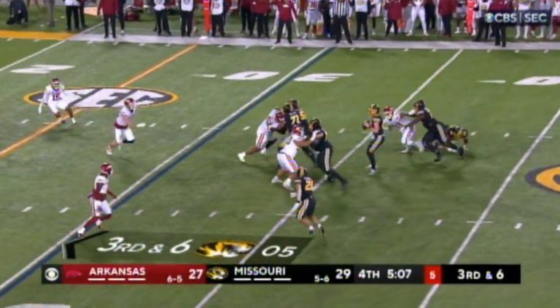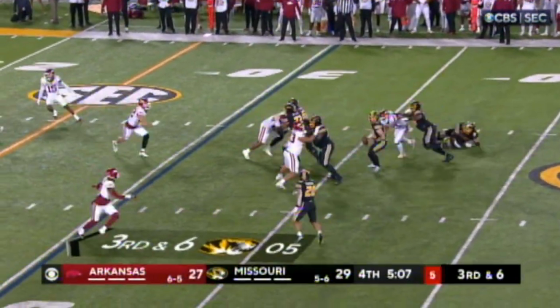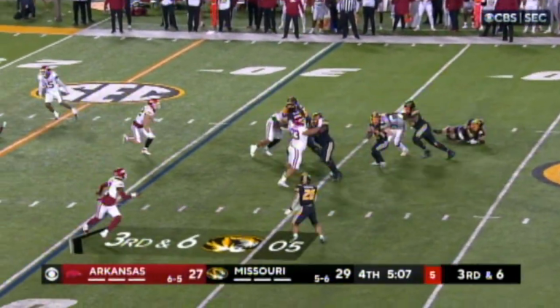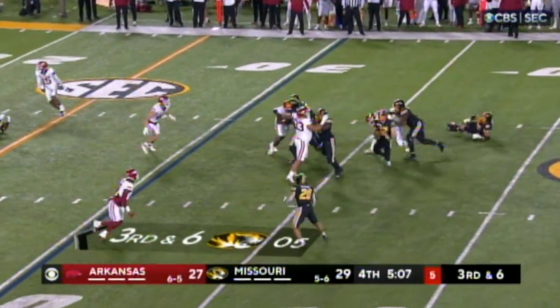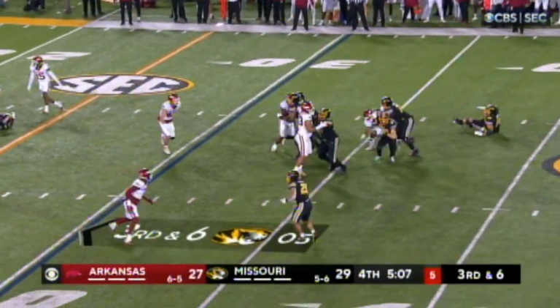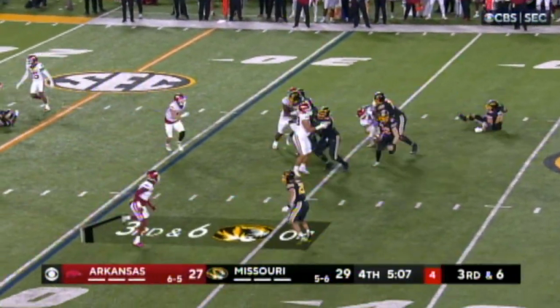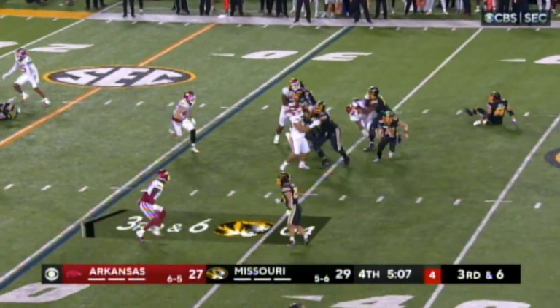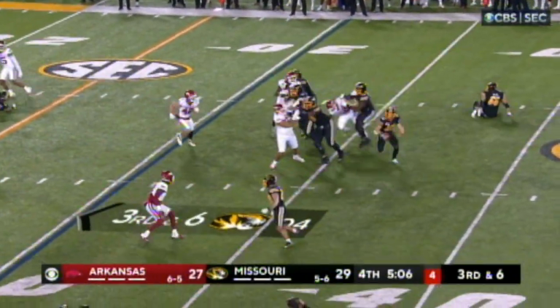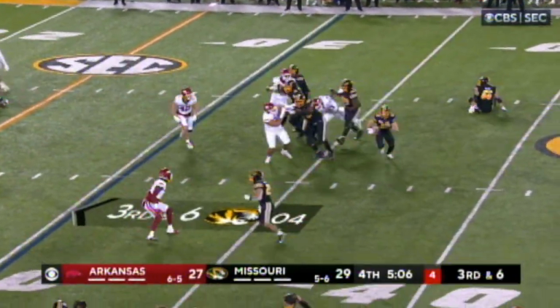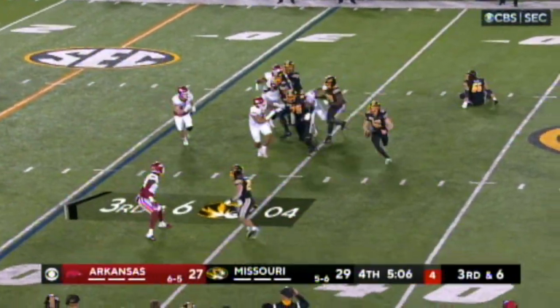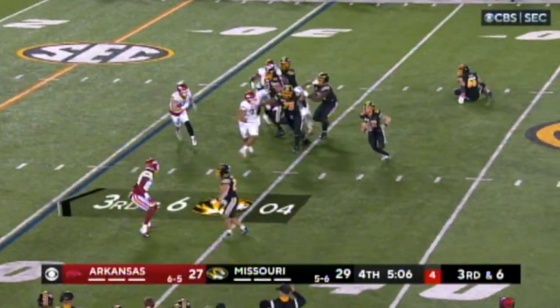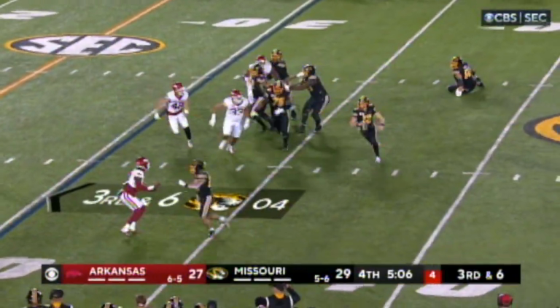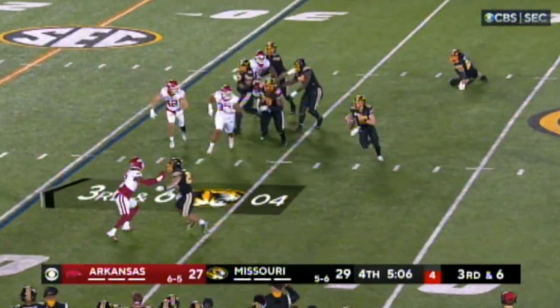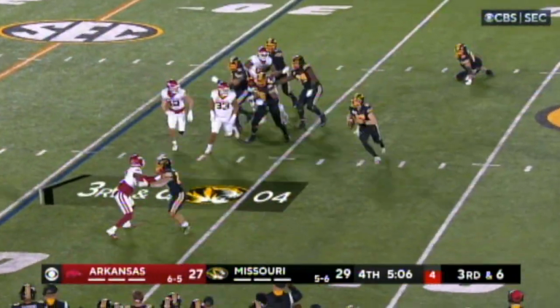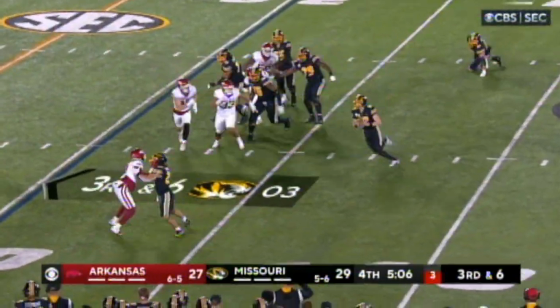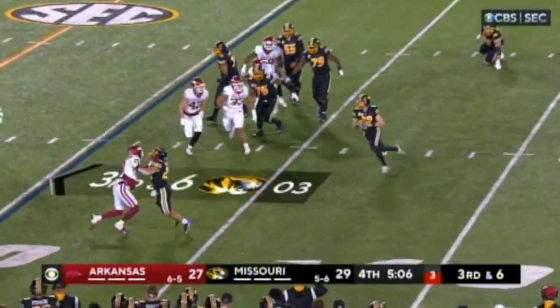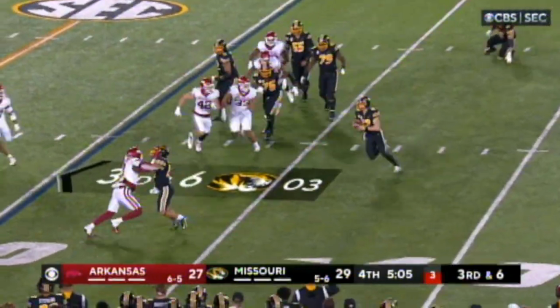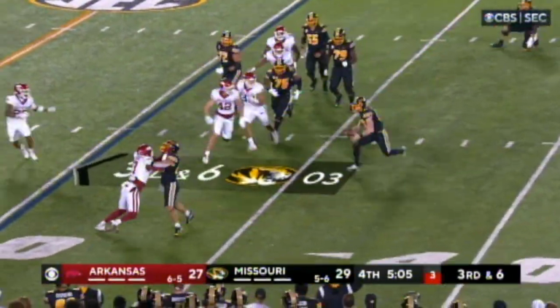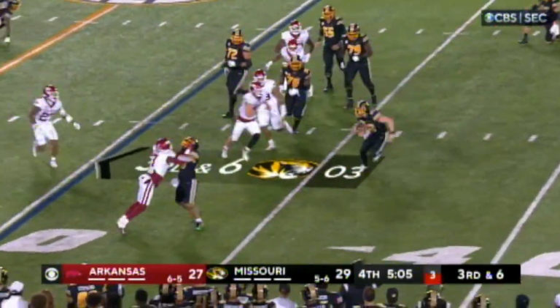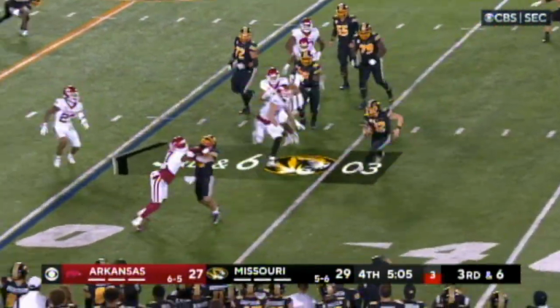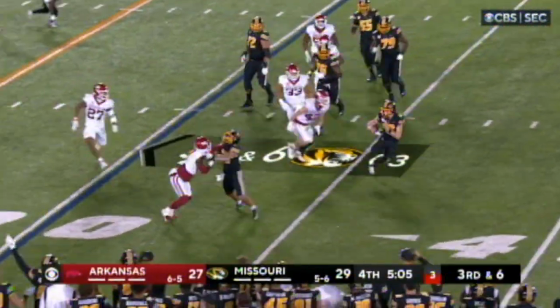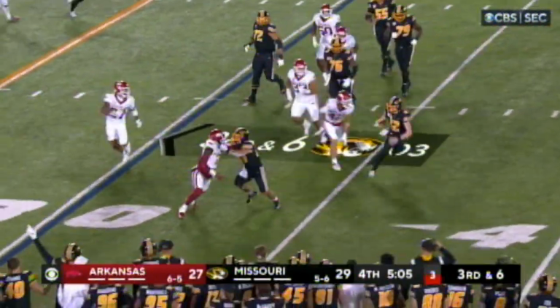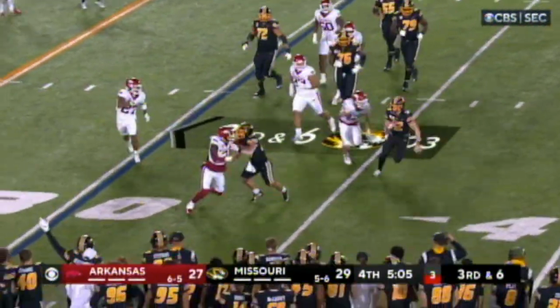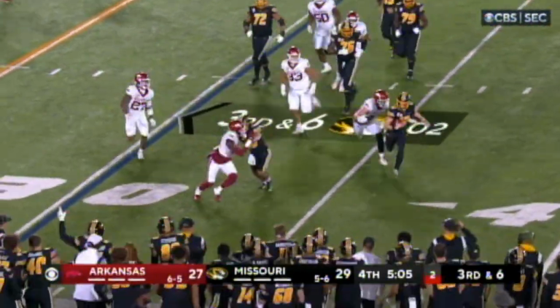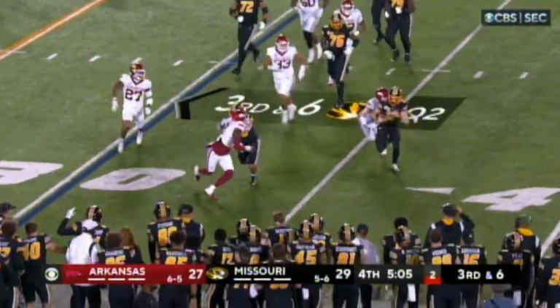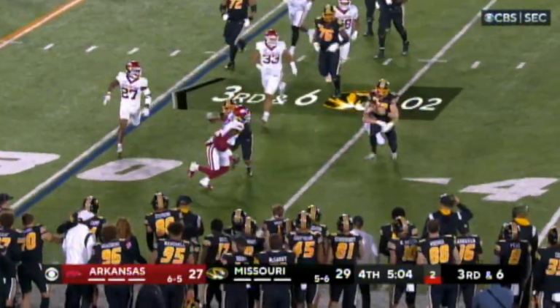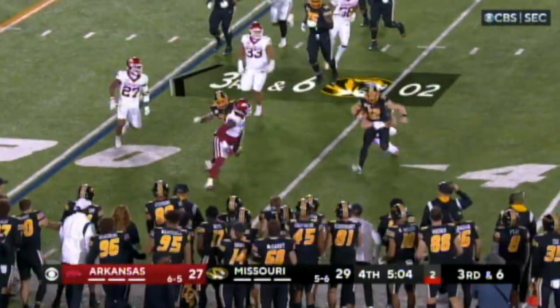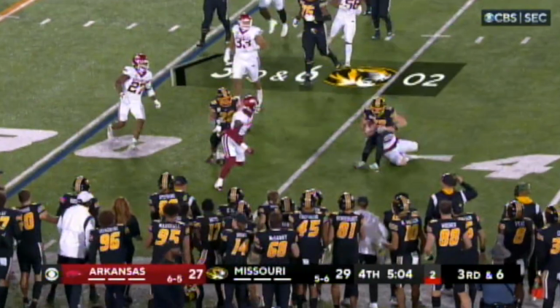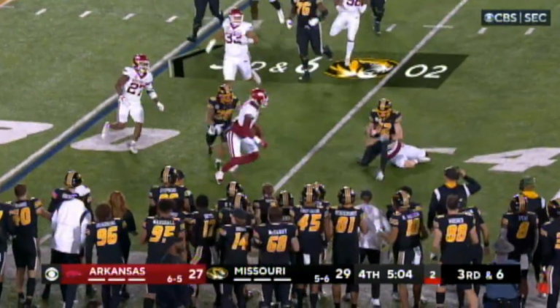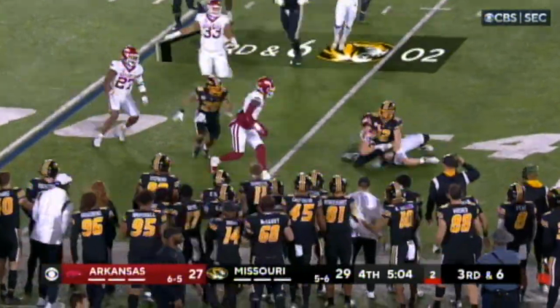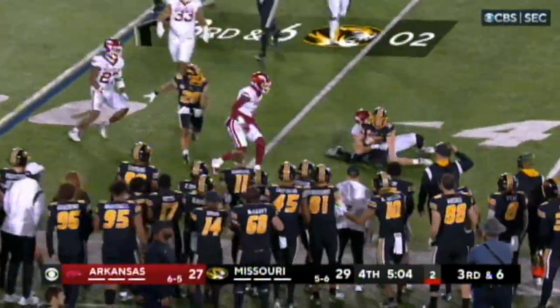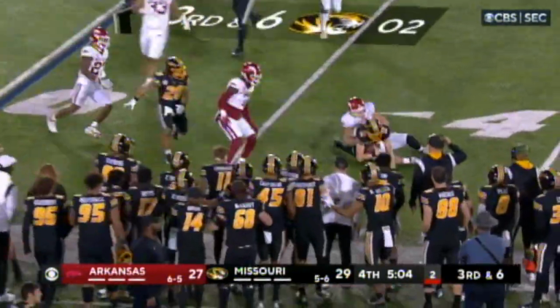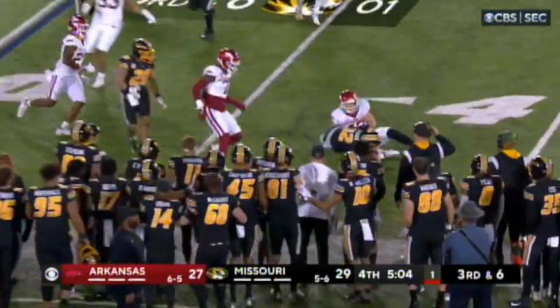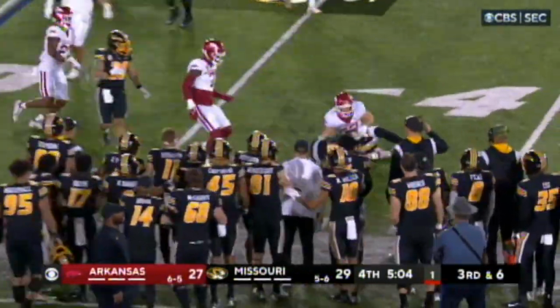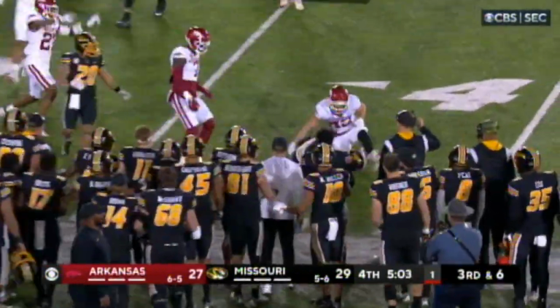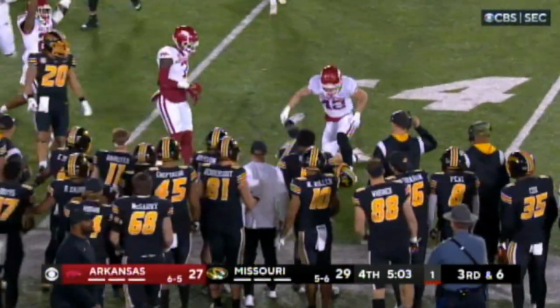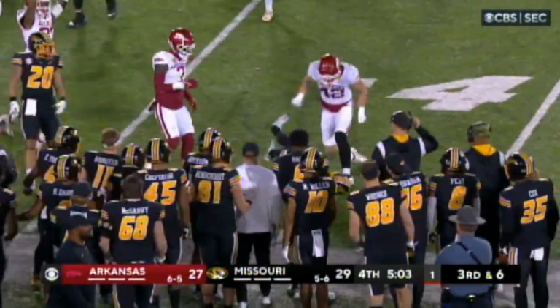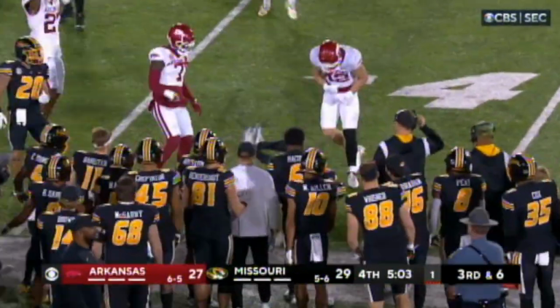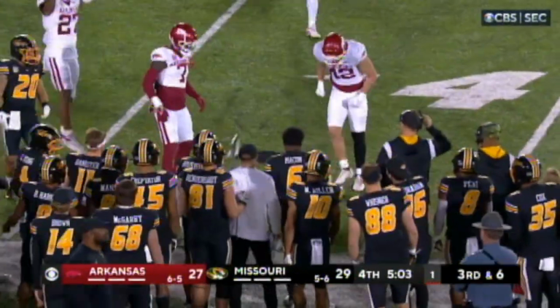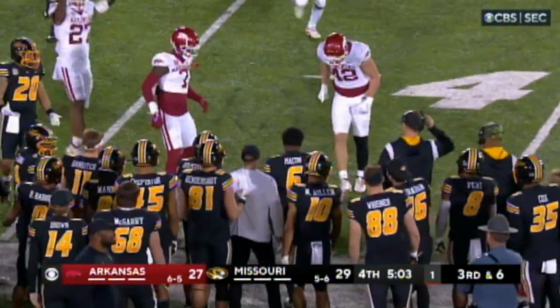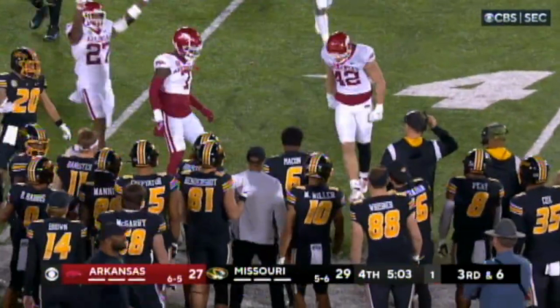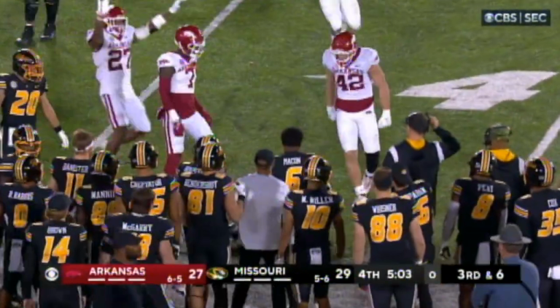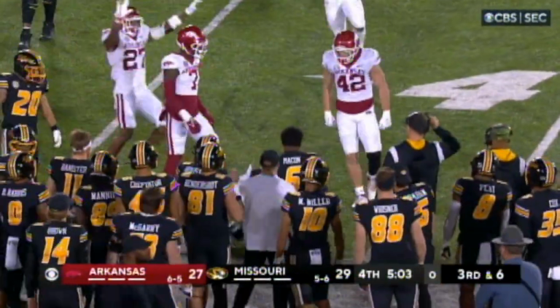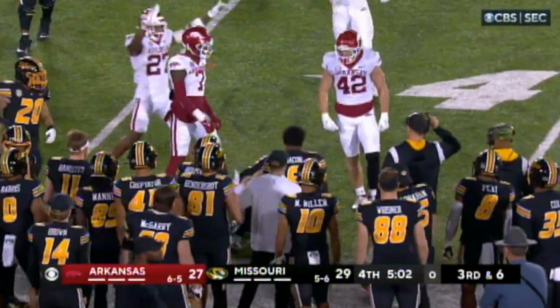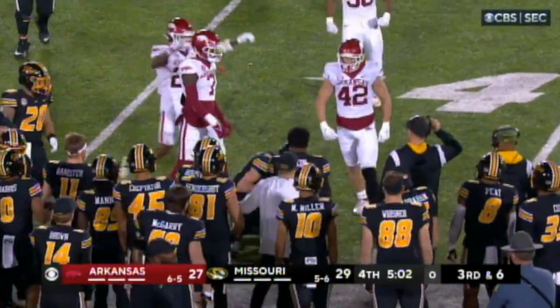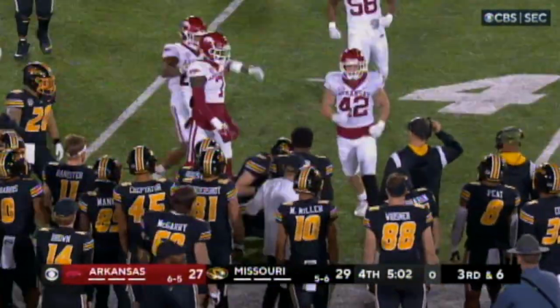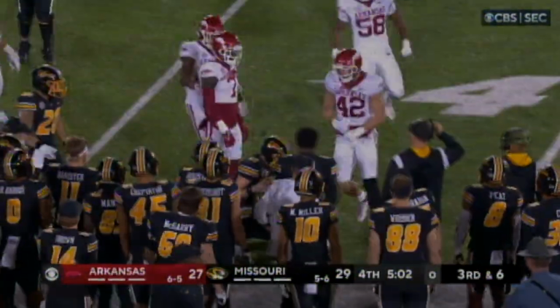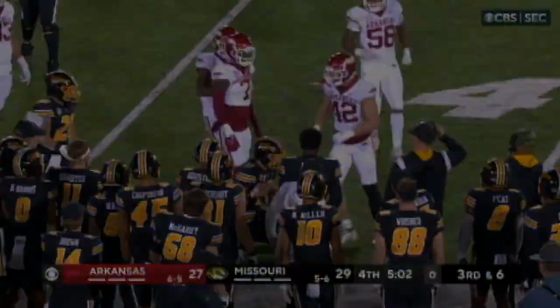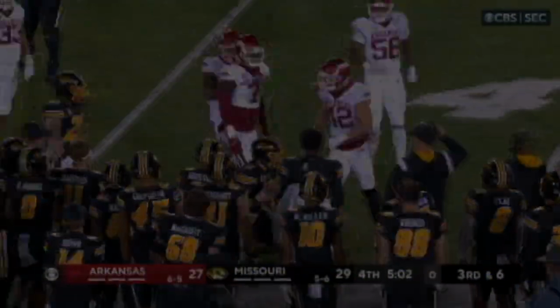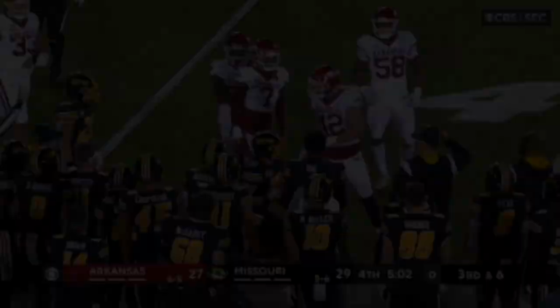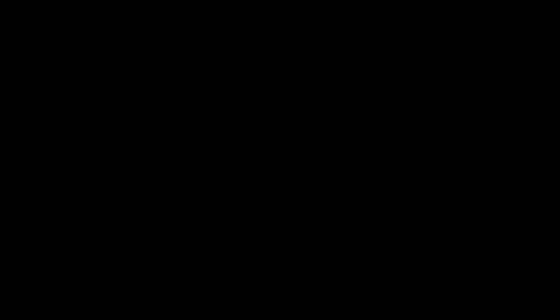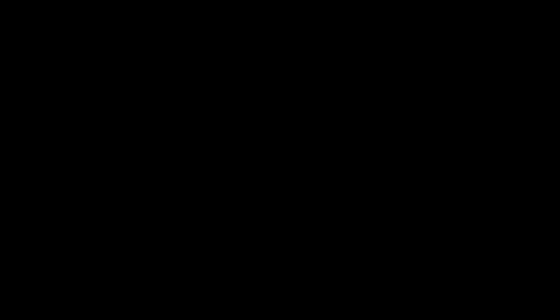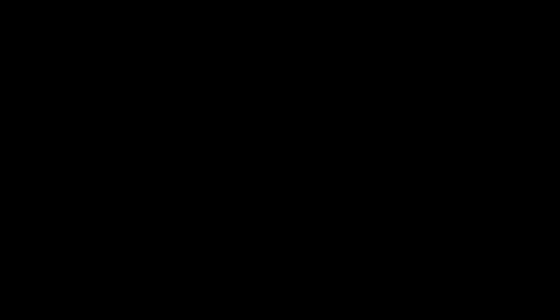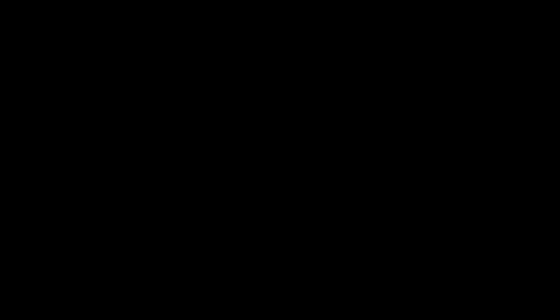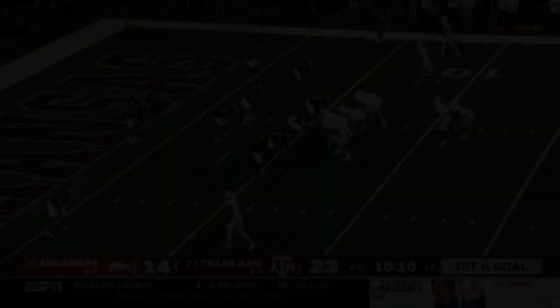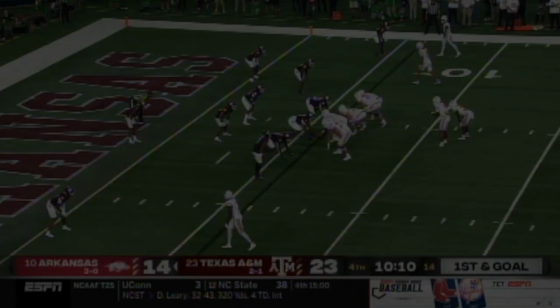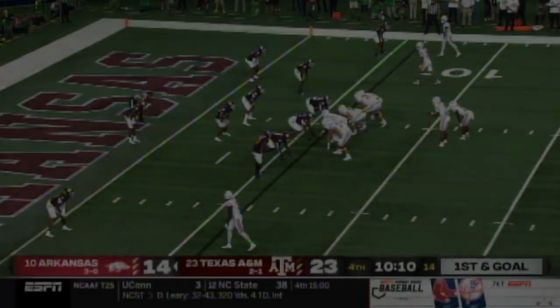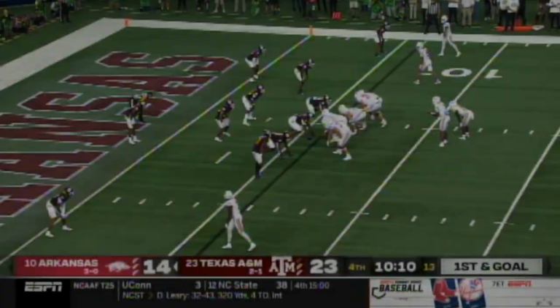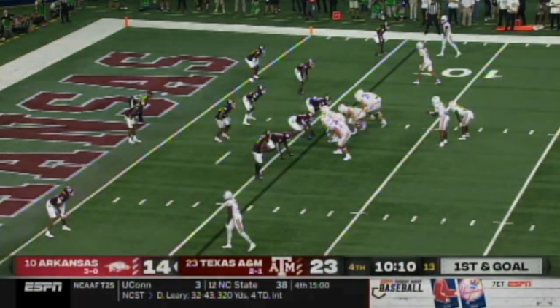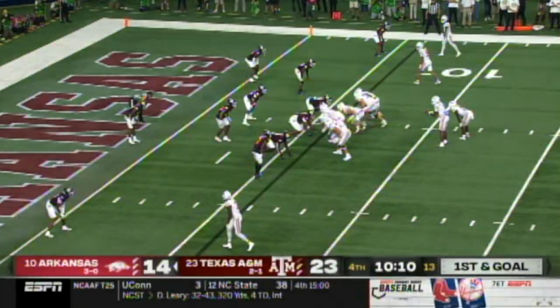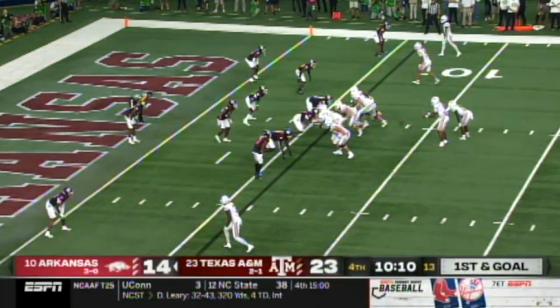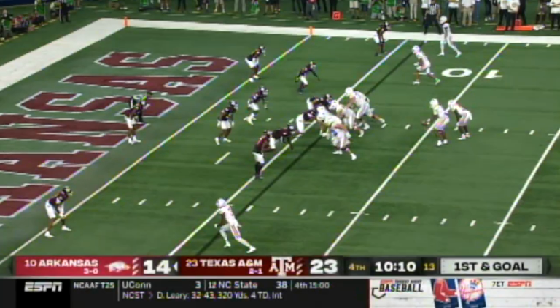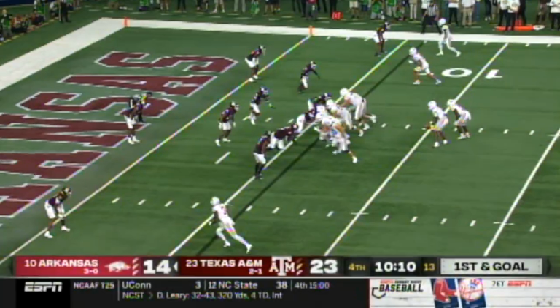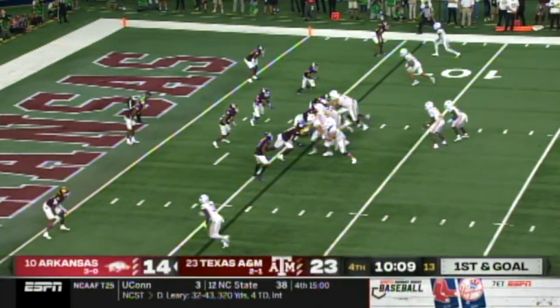Dancing to the pocket, trying to break away — got to be smart here. He takes the sack. Sanders tracks him down!